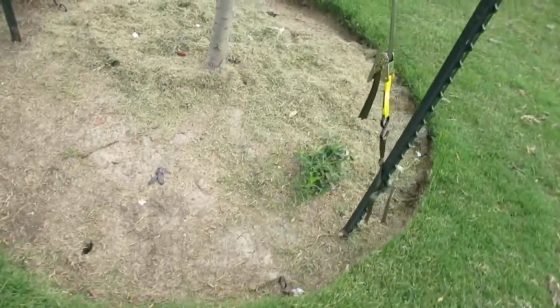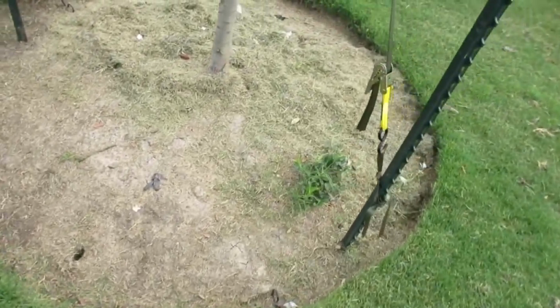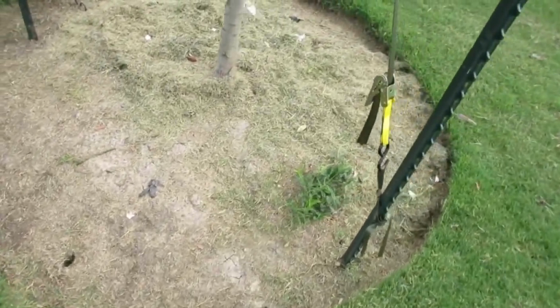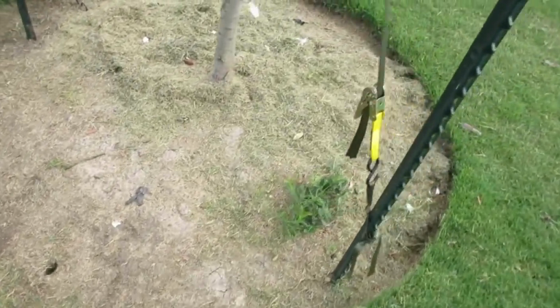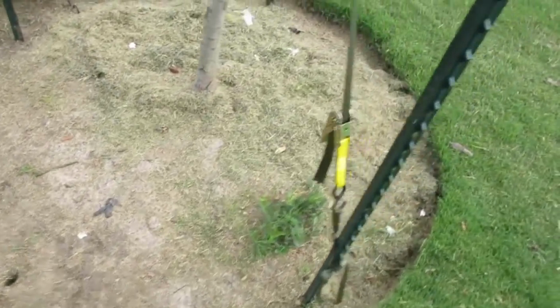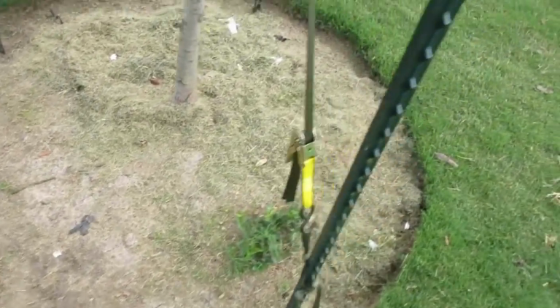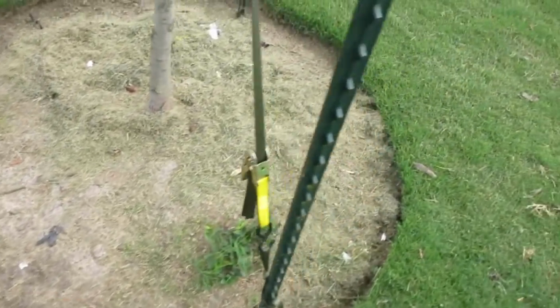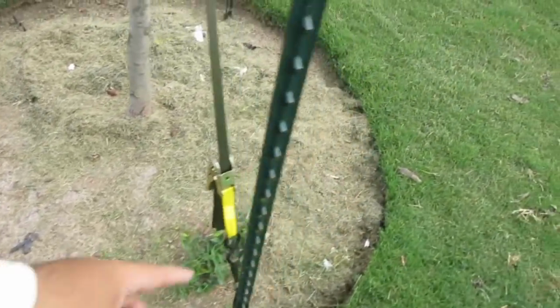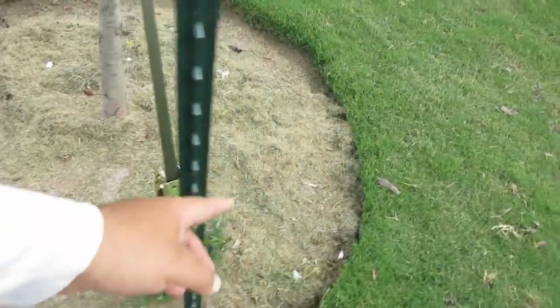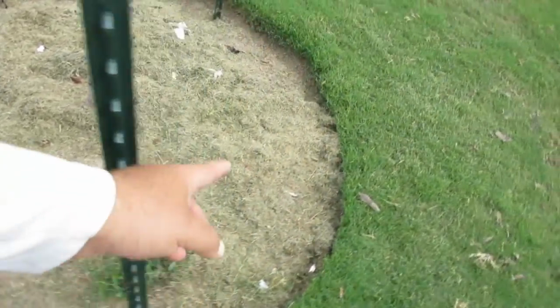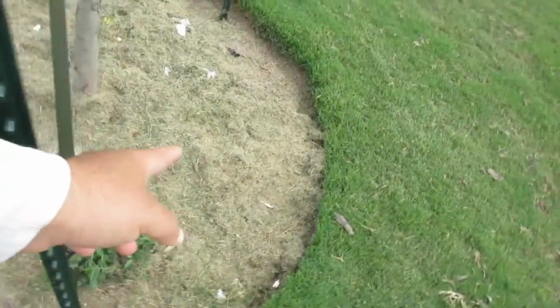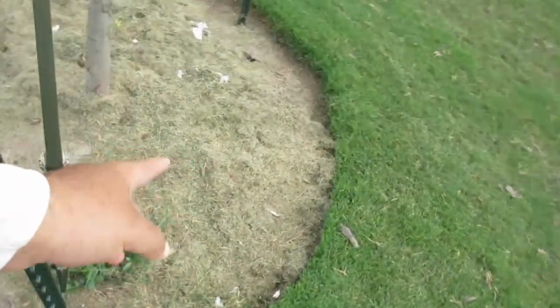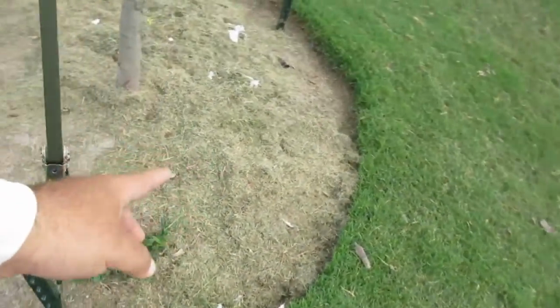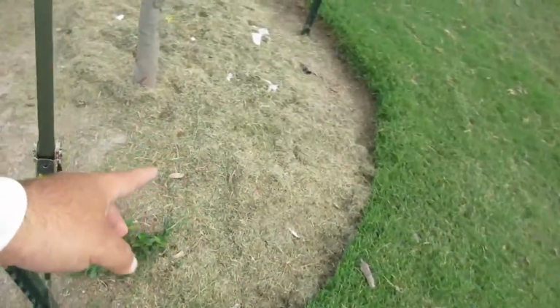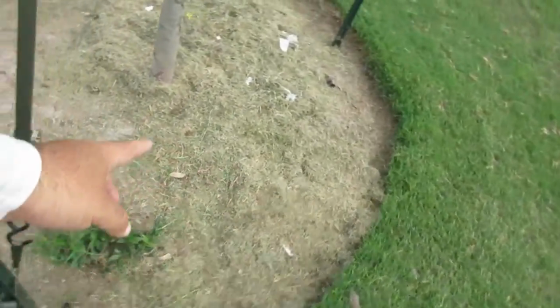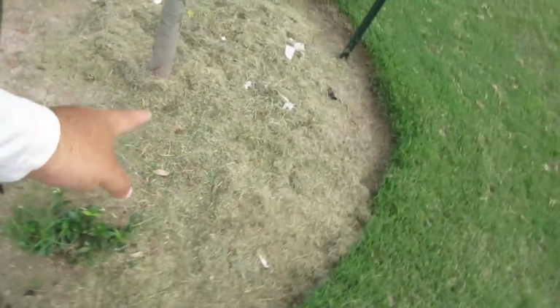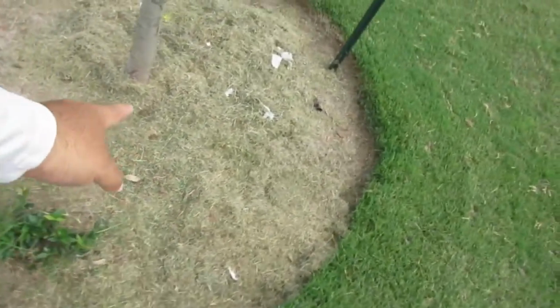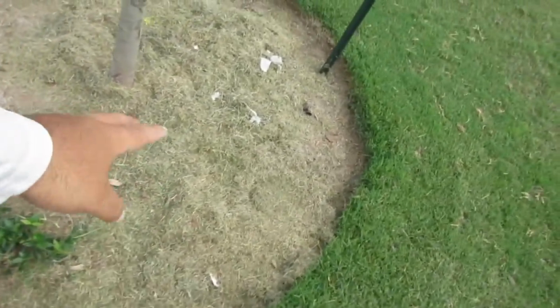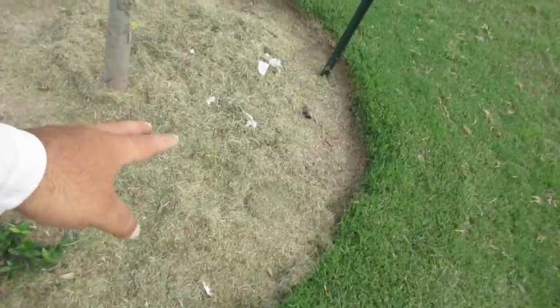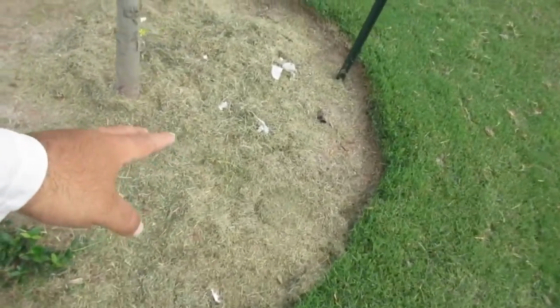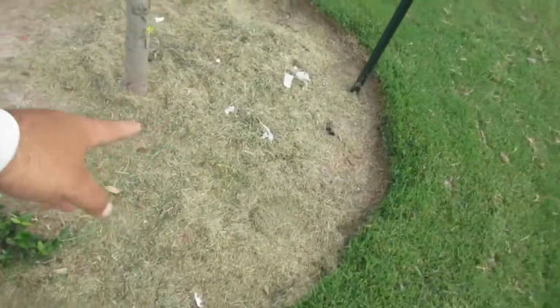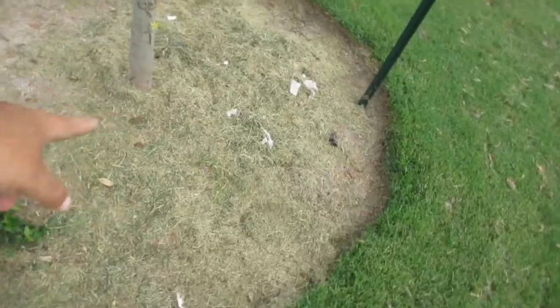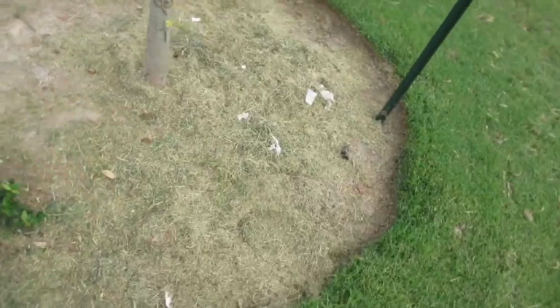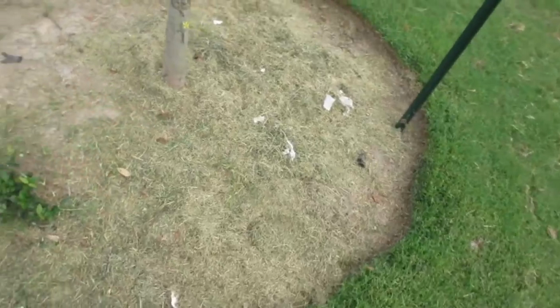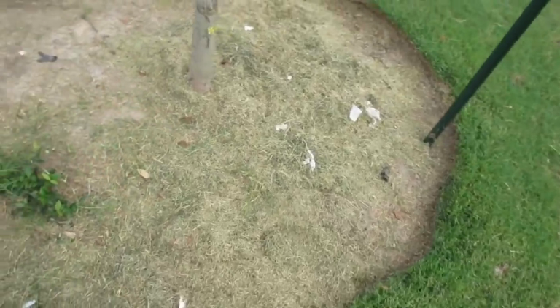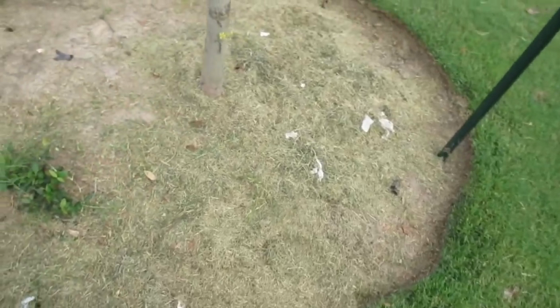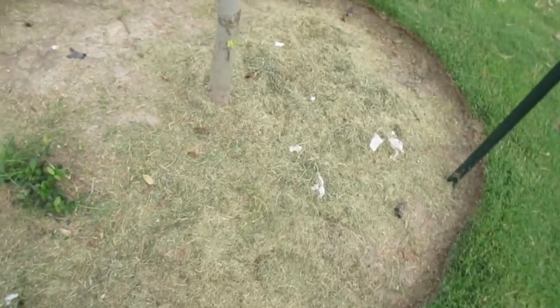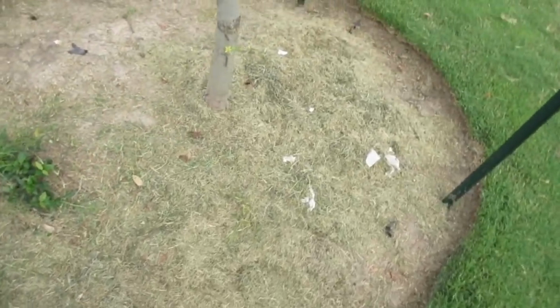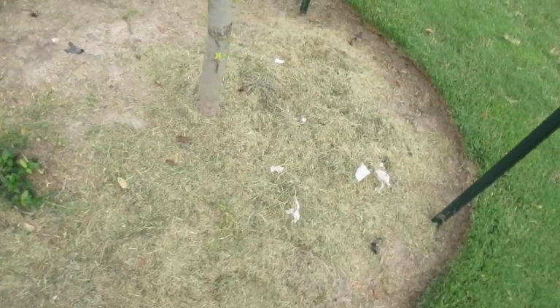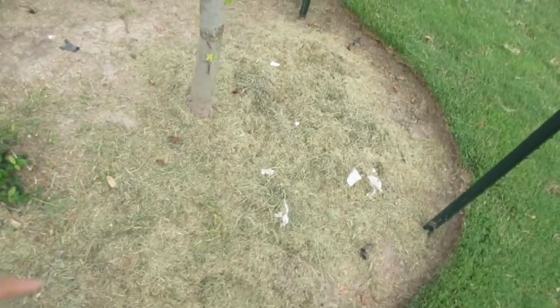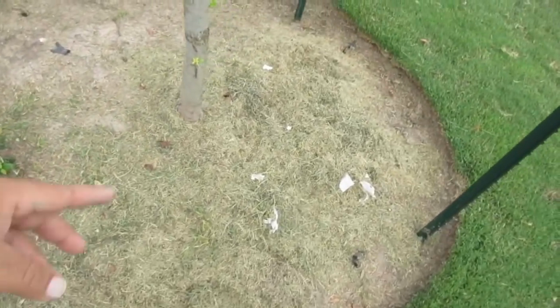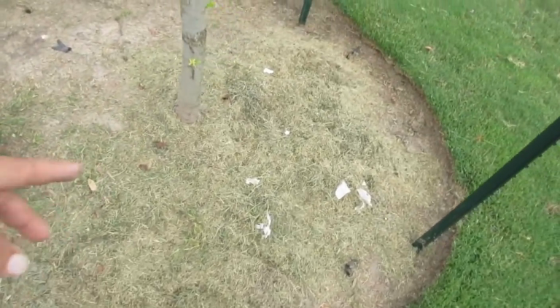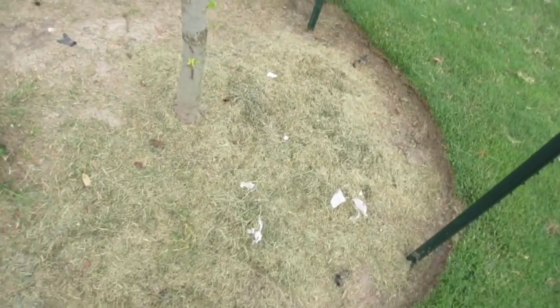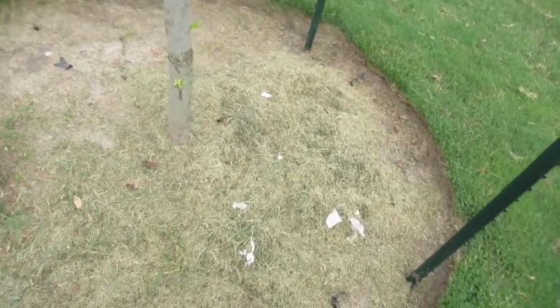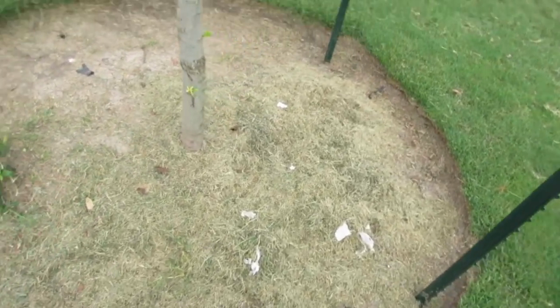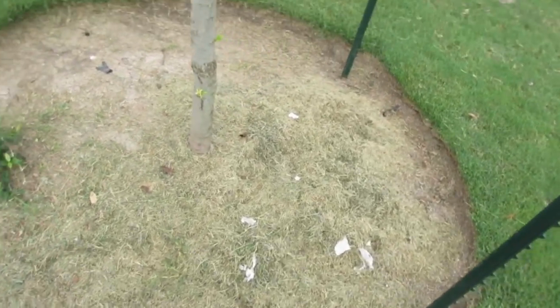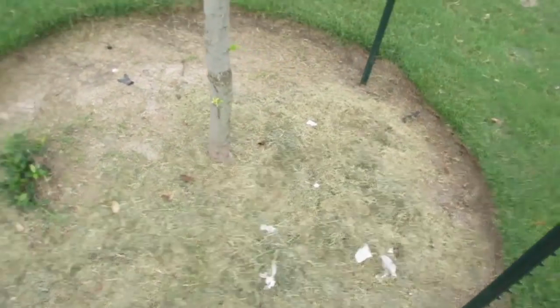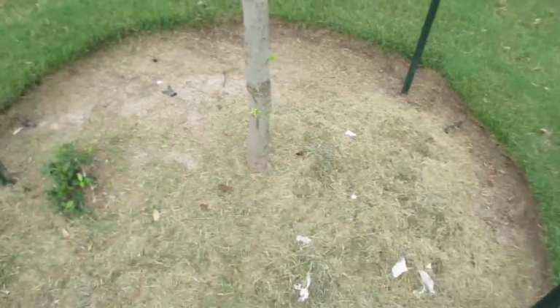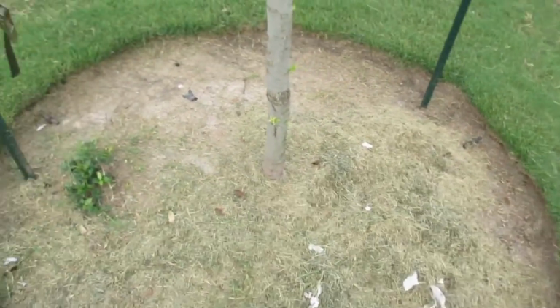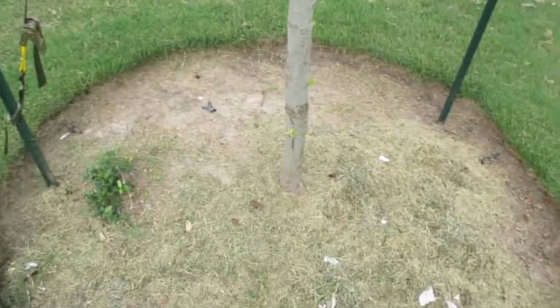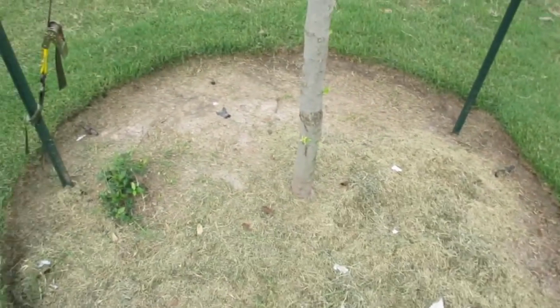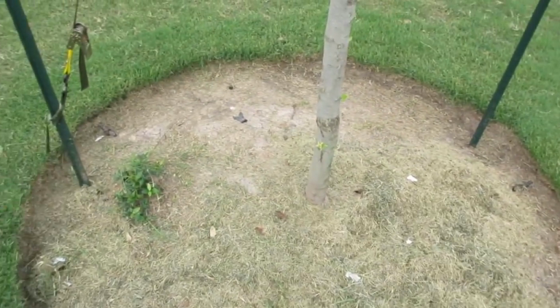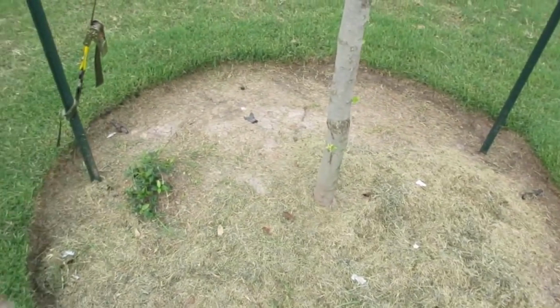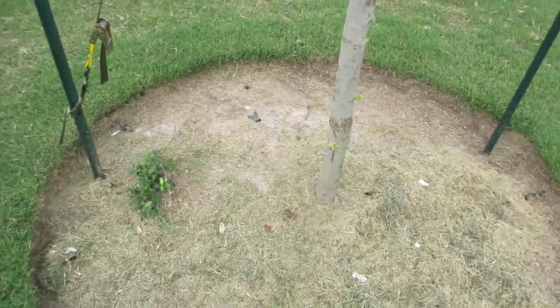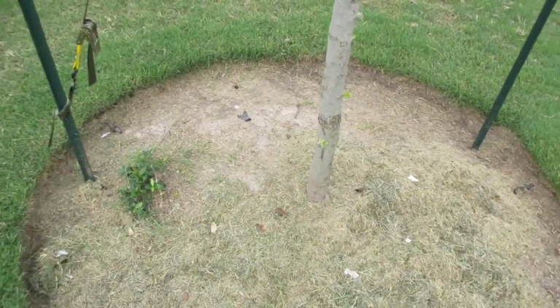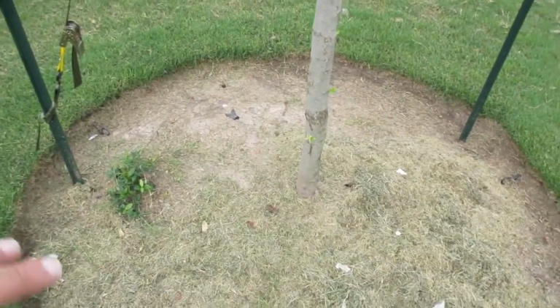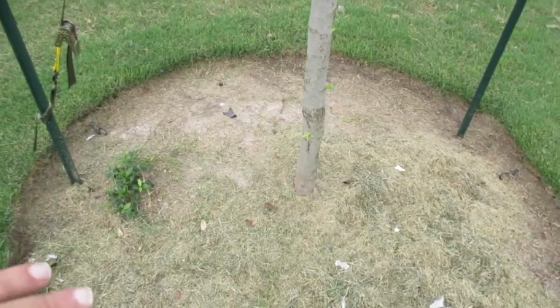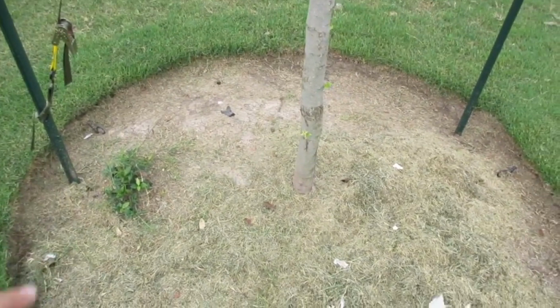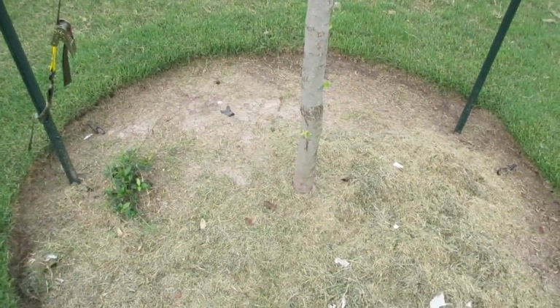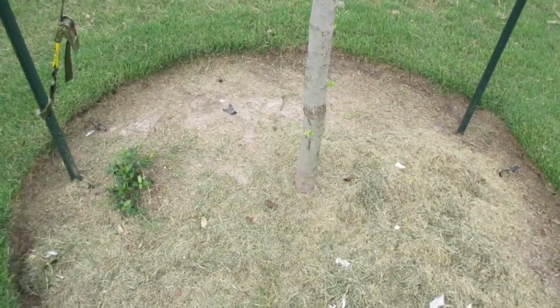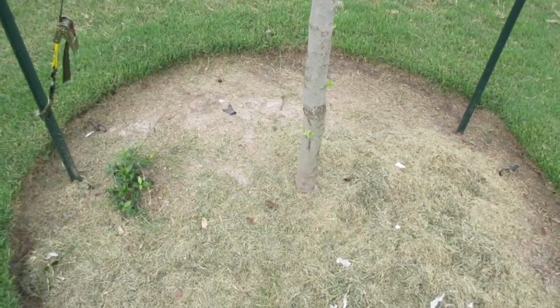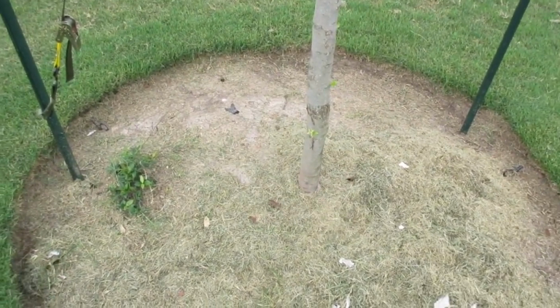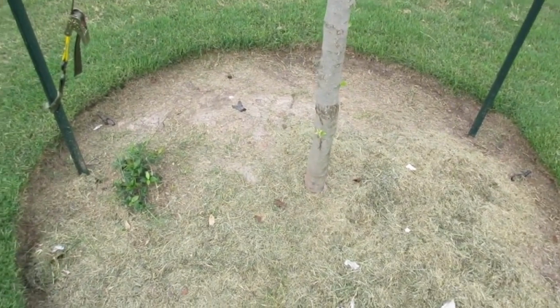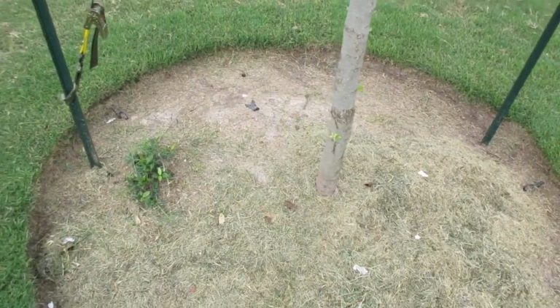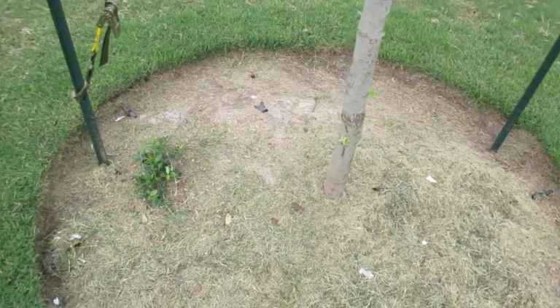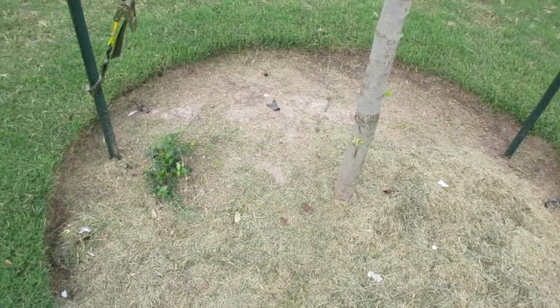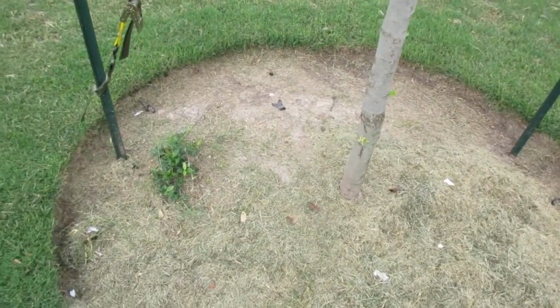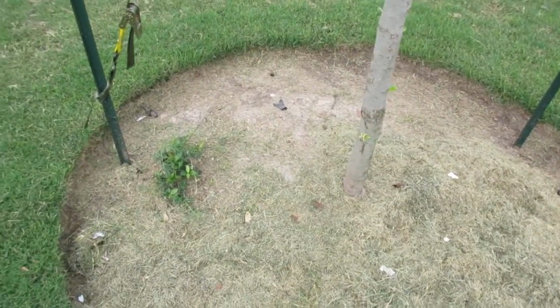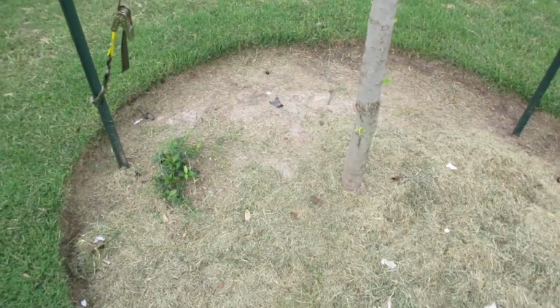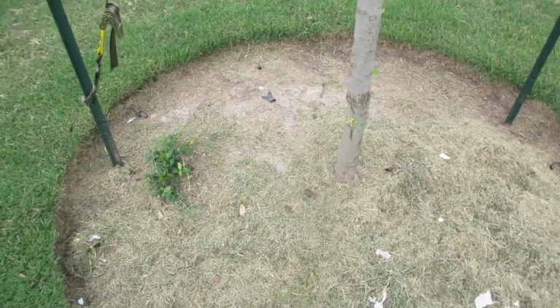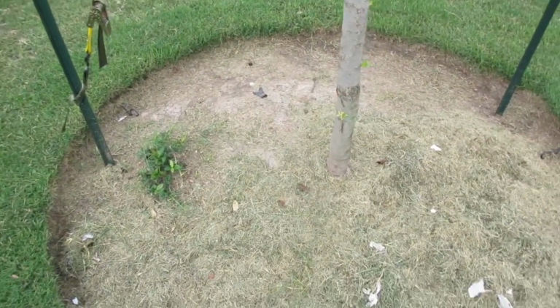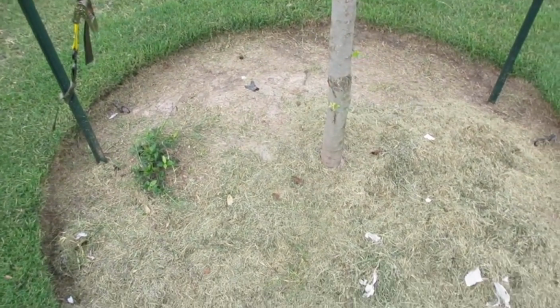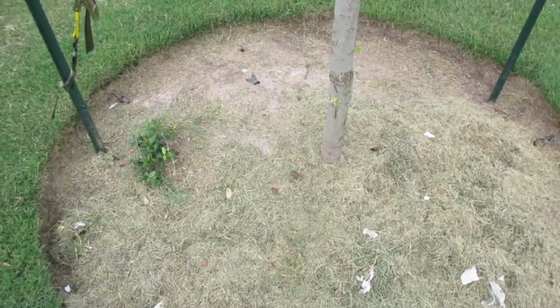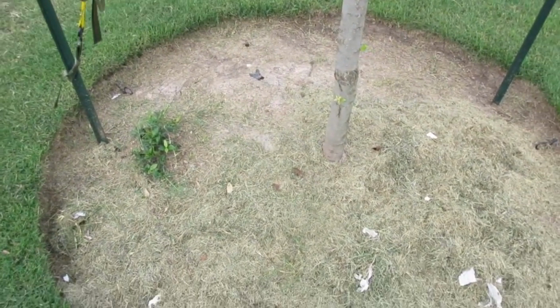This is dead grass up here in the front. This is just raking that I pushed on here because I don't have no mulch in here yet.